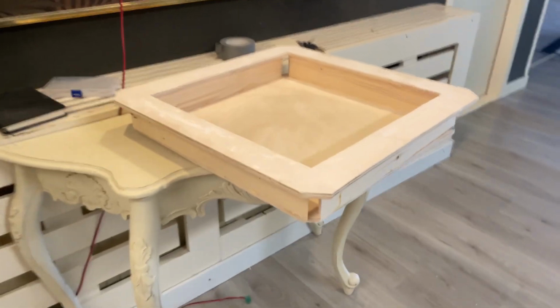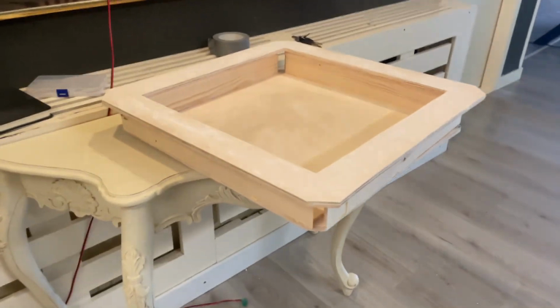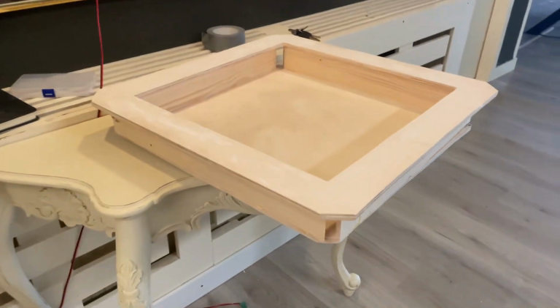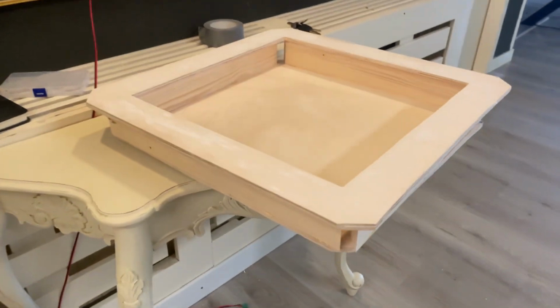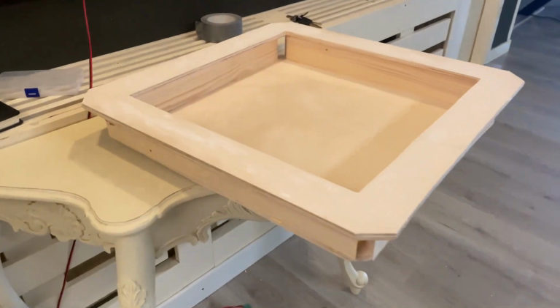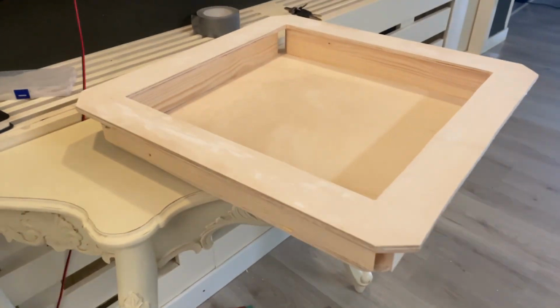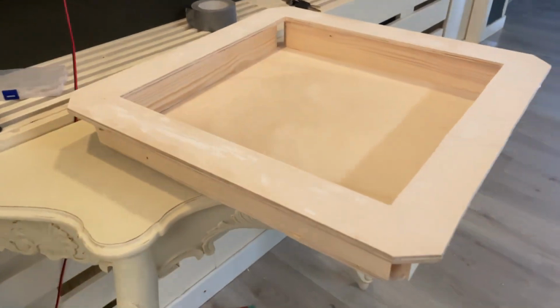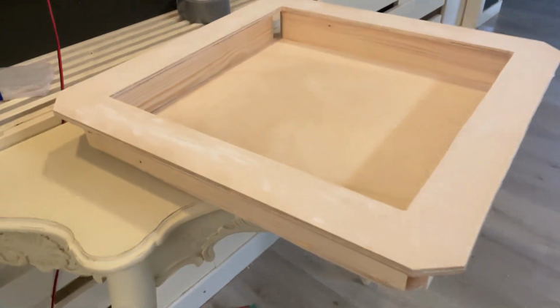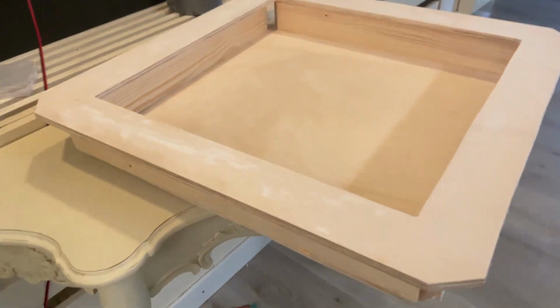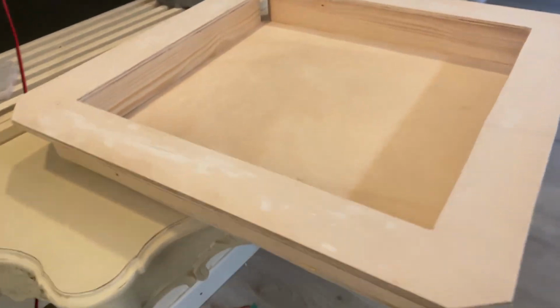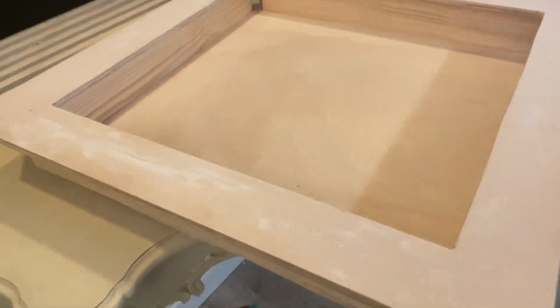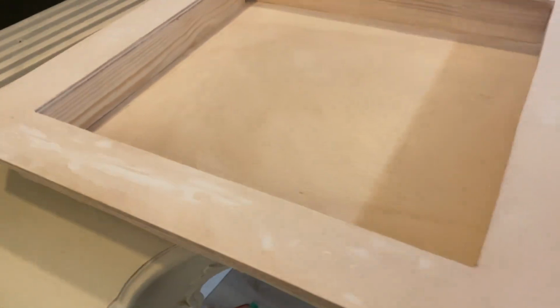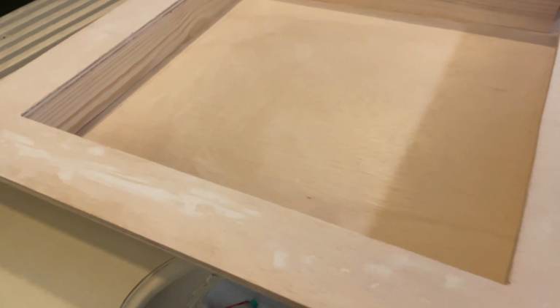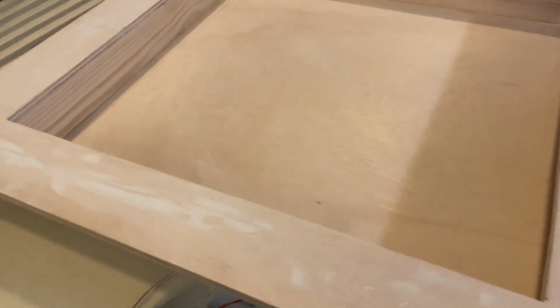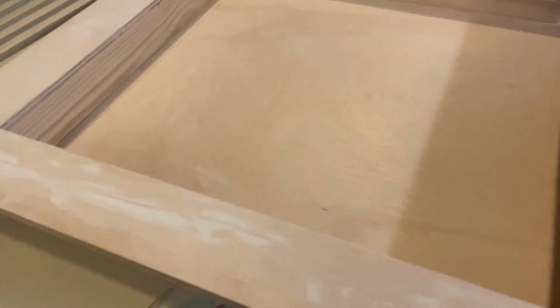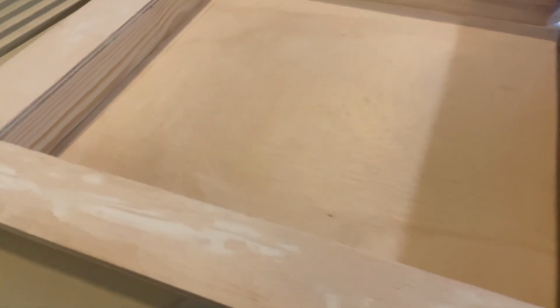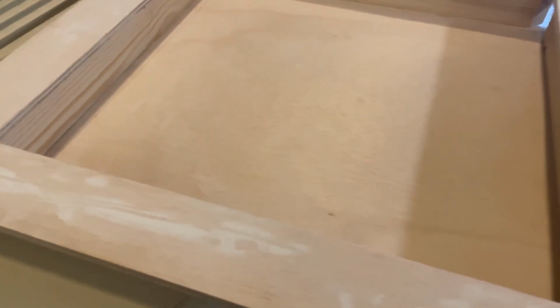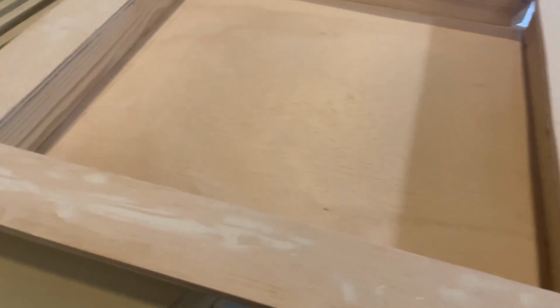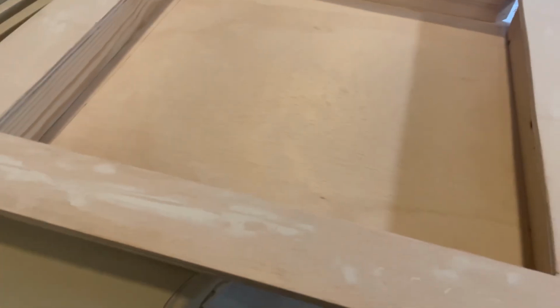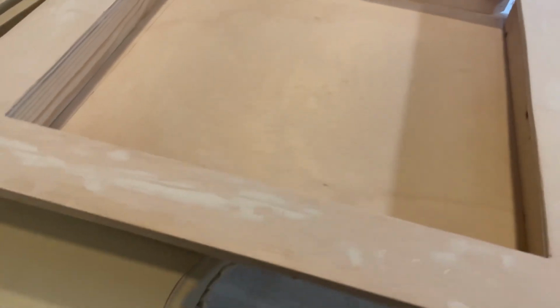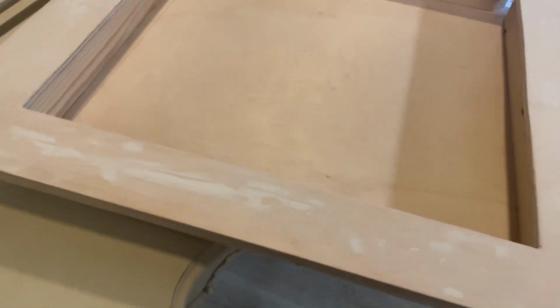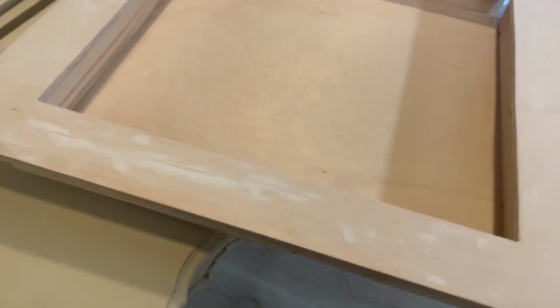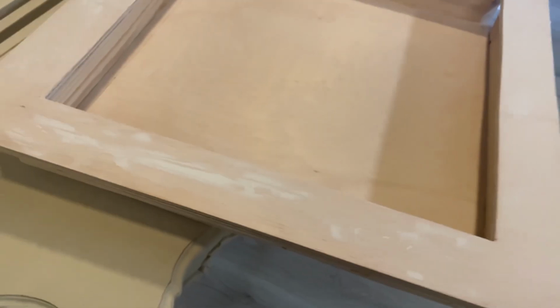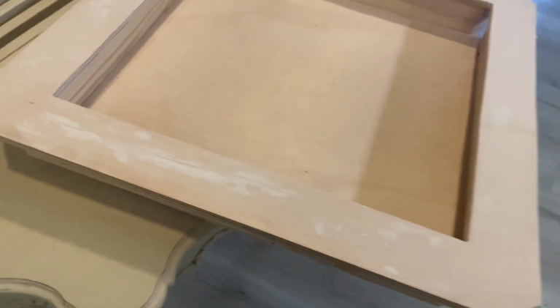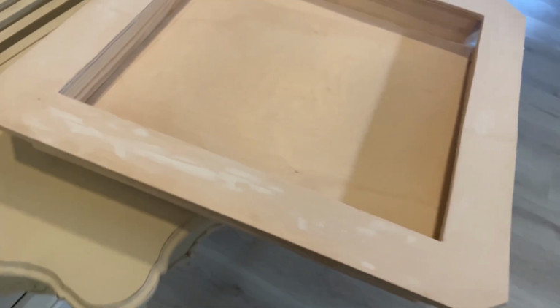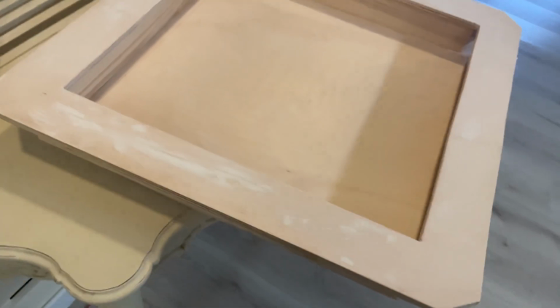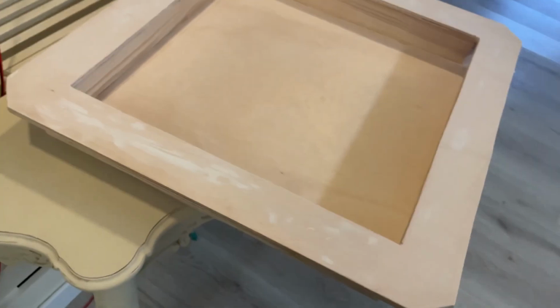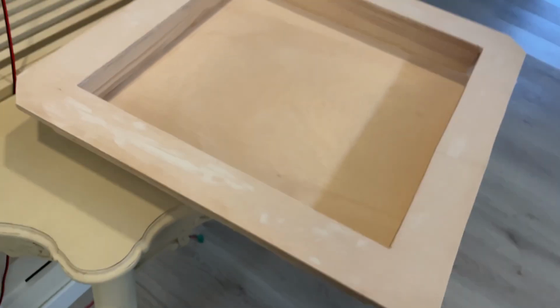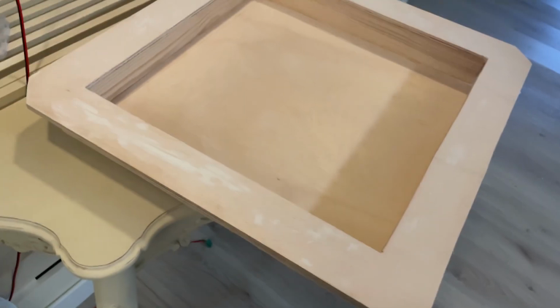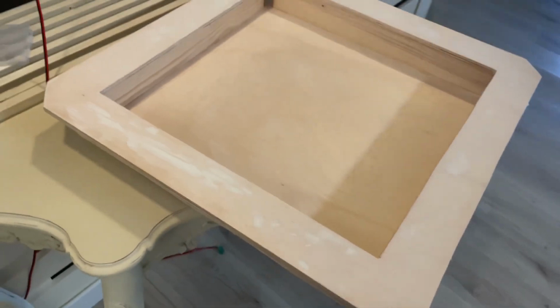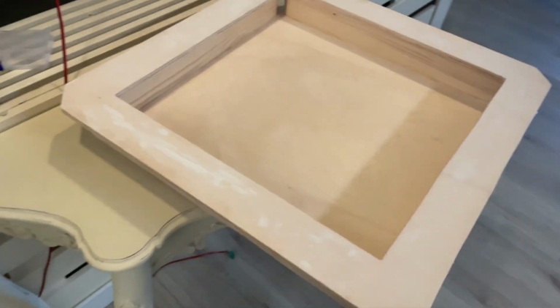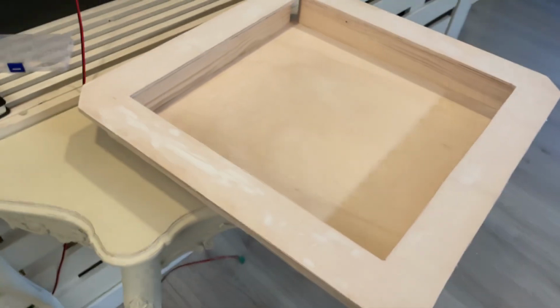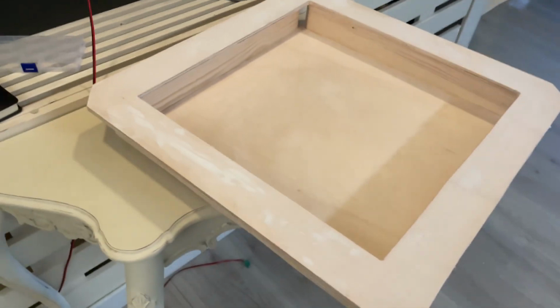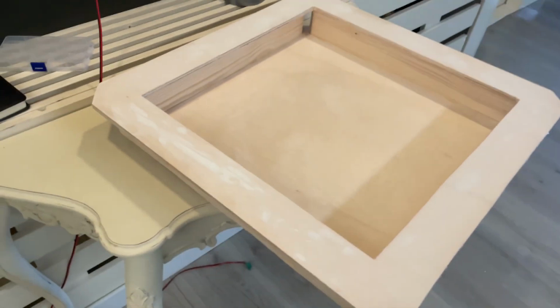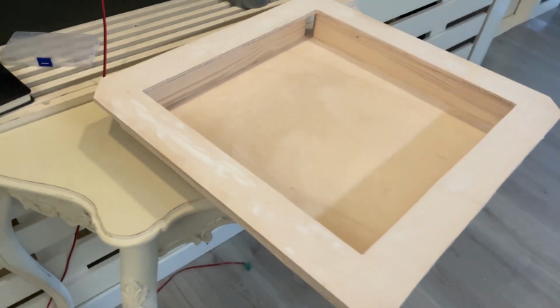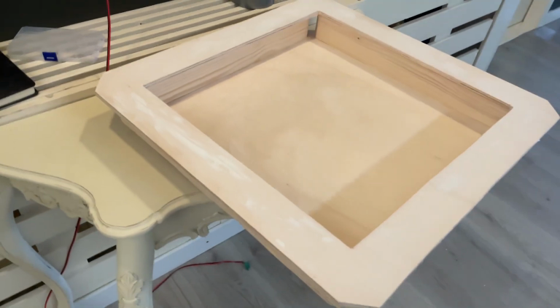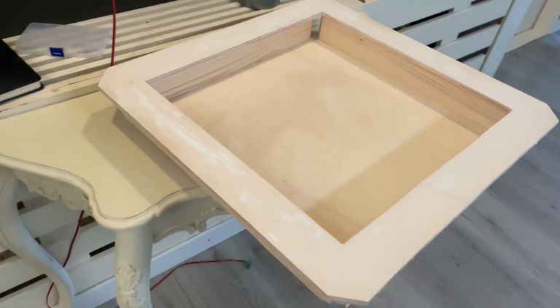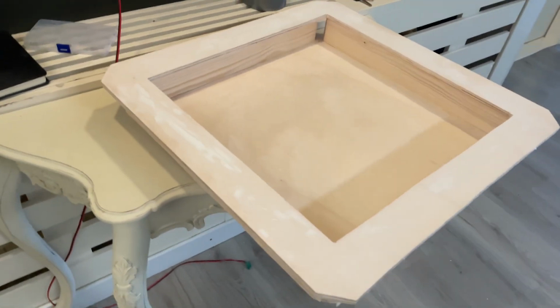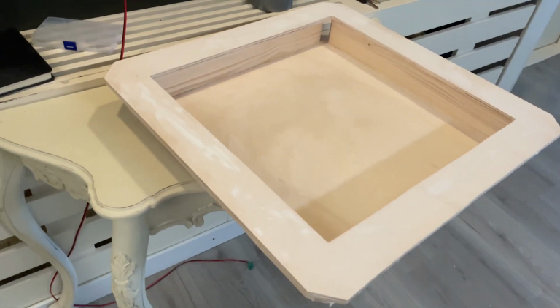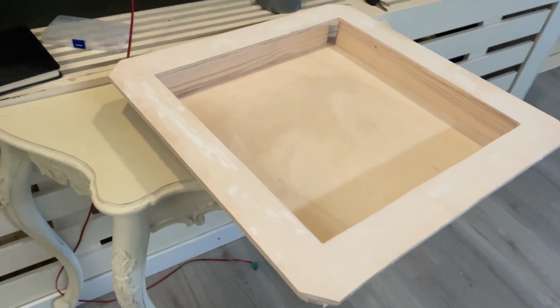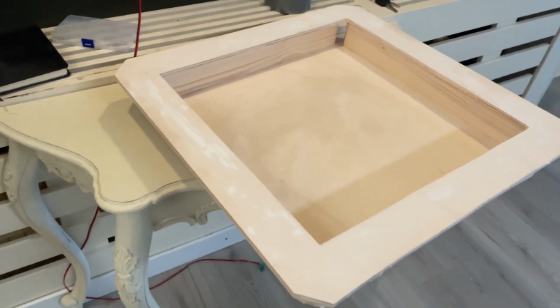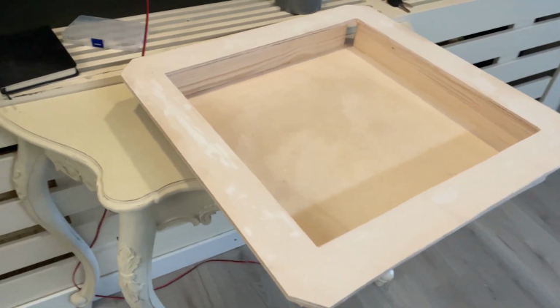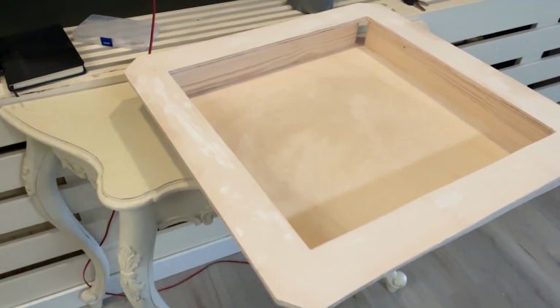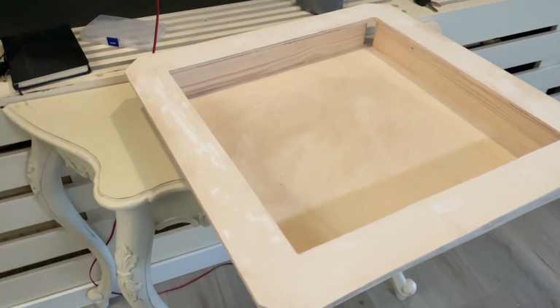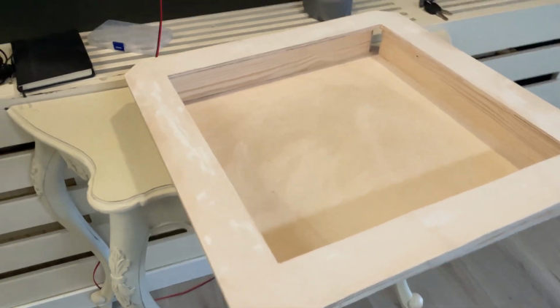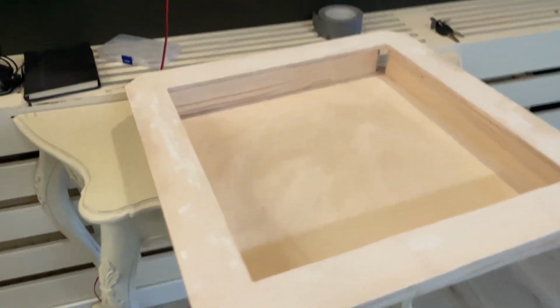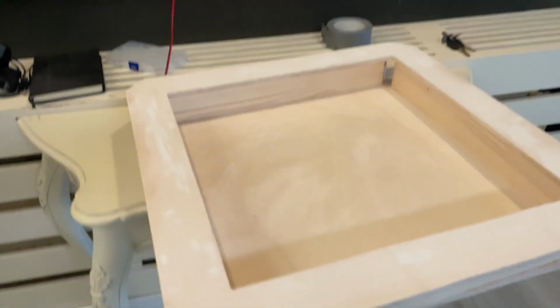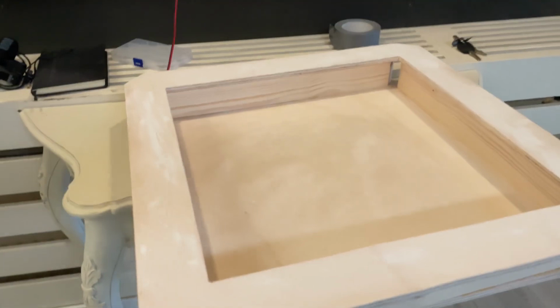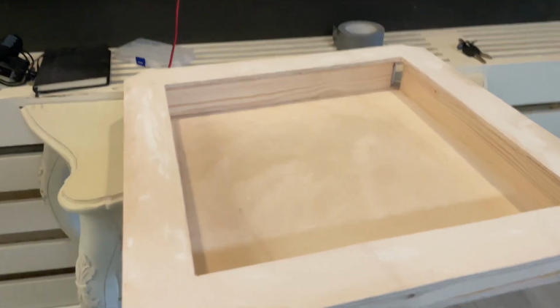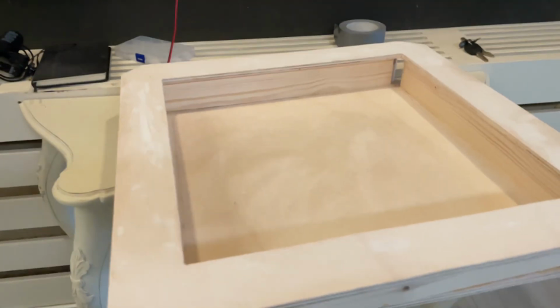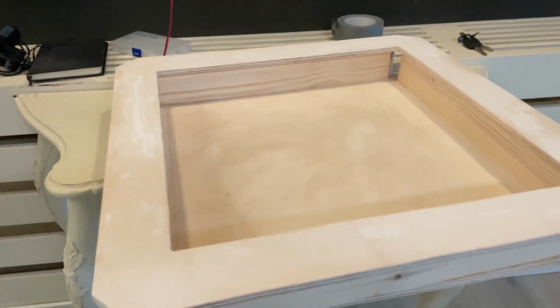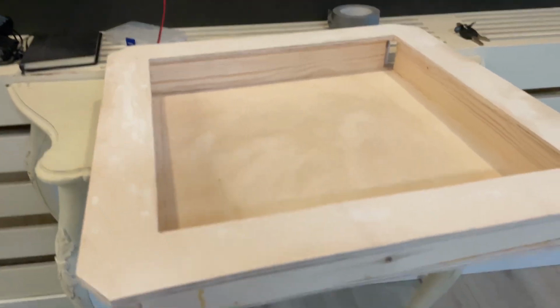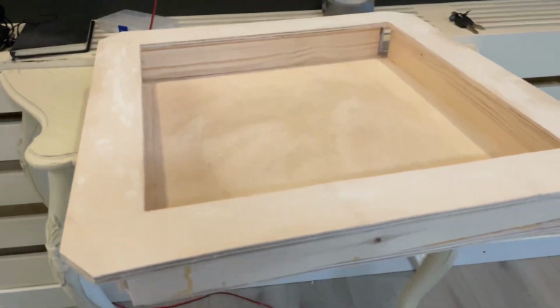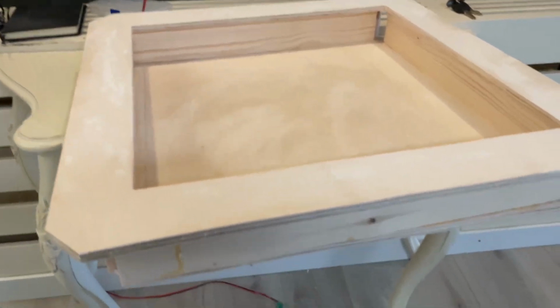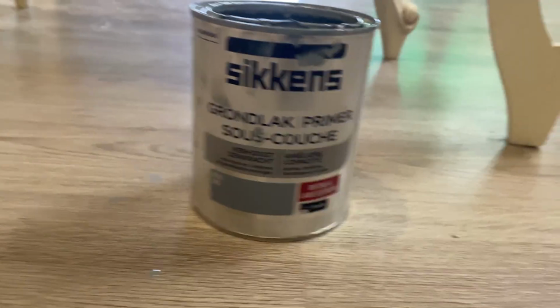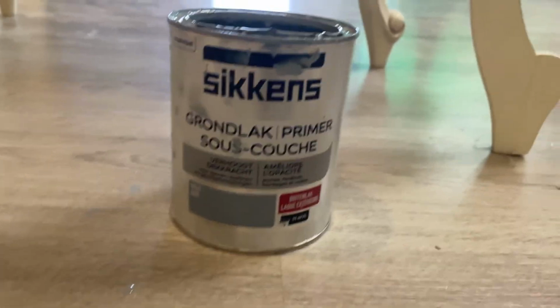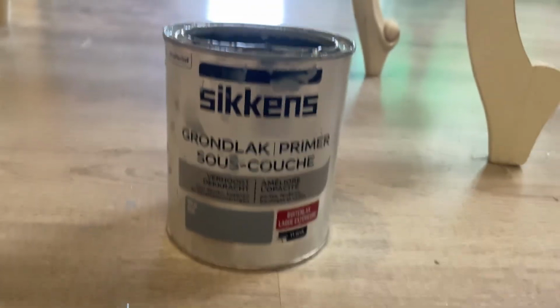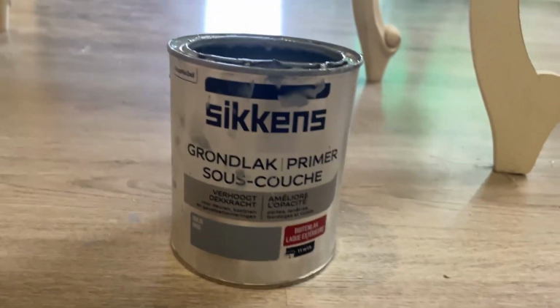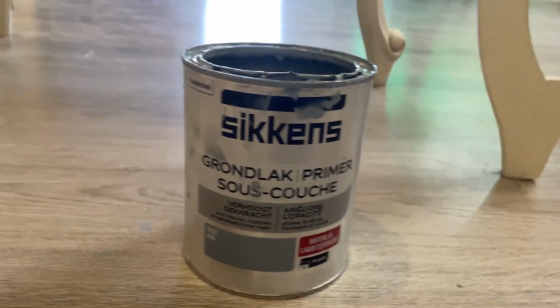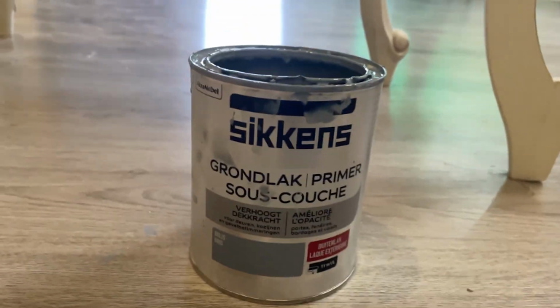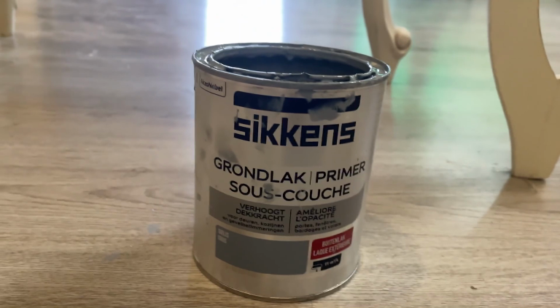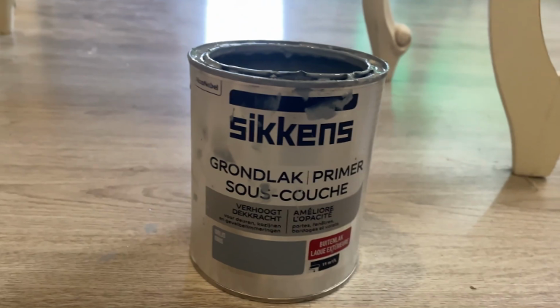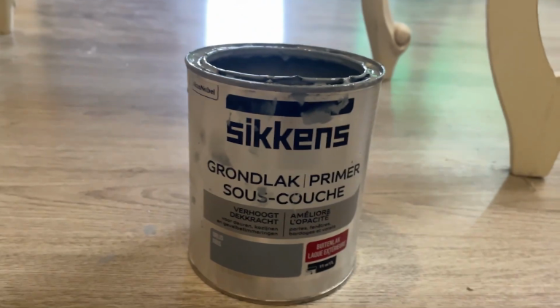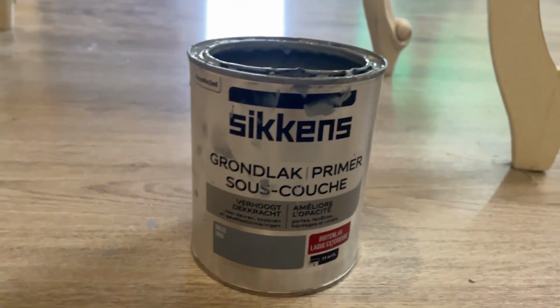I've just sanded it up, now it's time to give it a small primer coat. It is from Sikens.